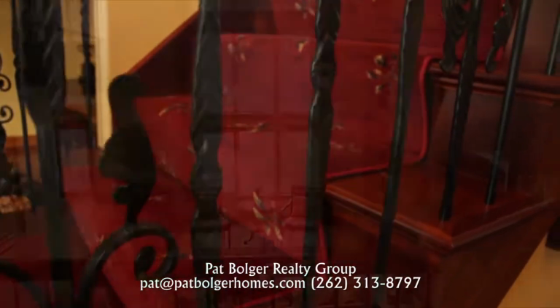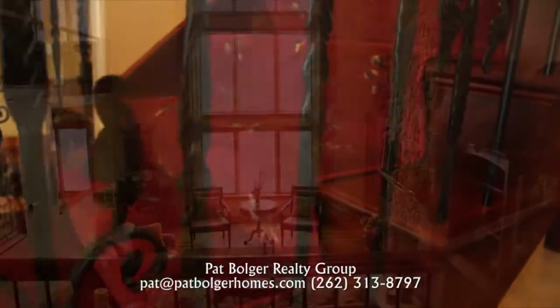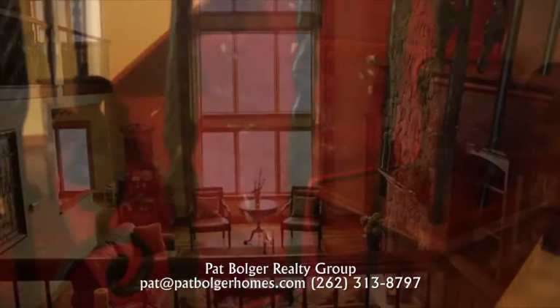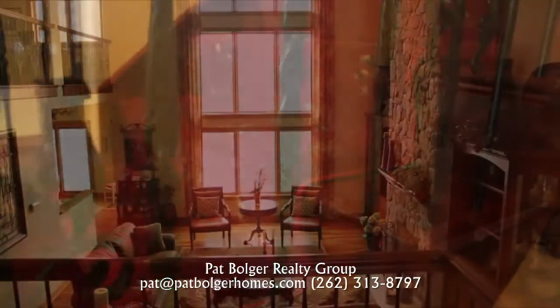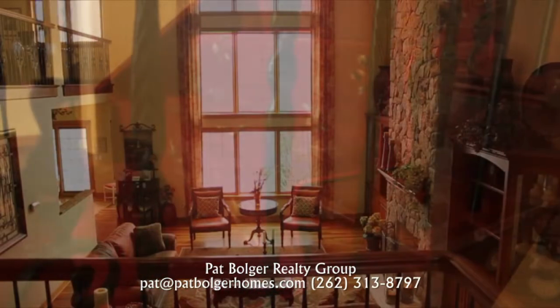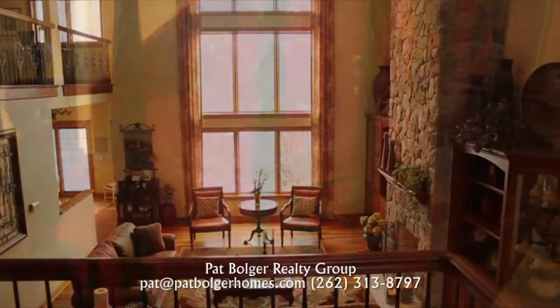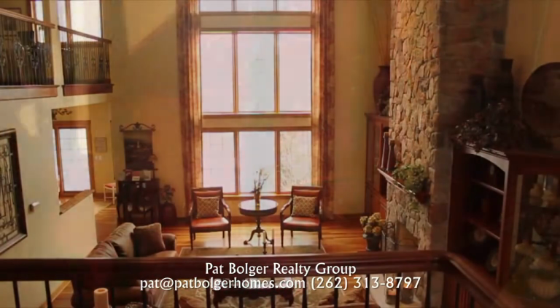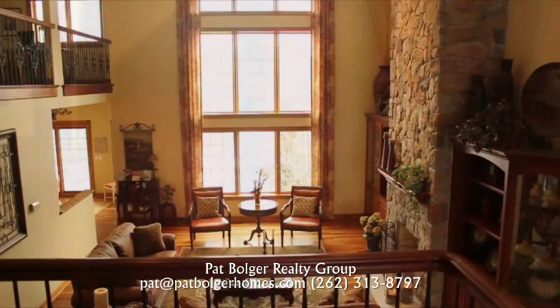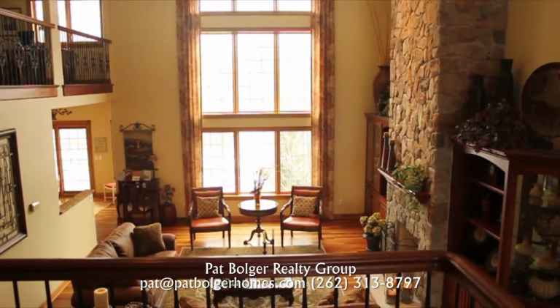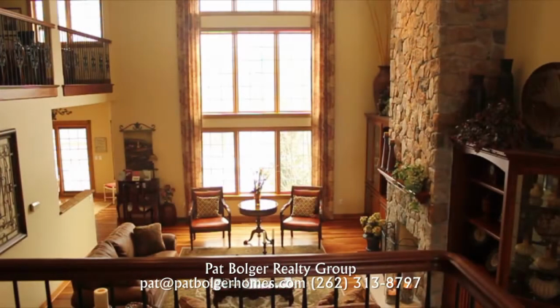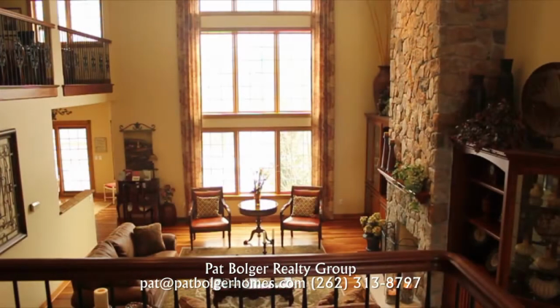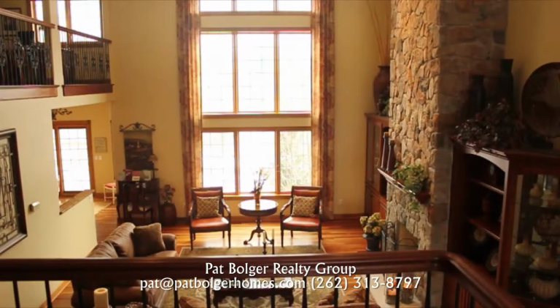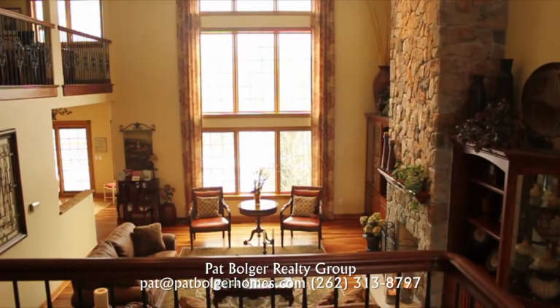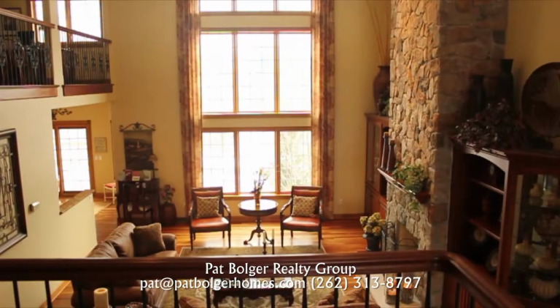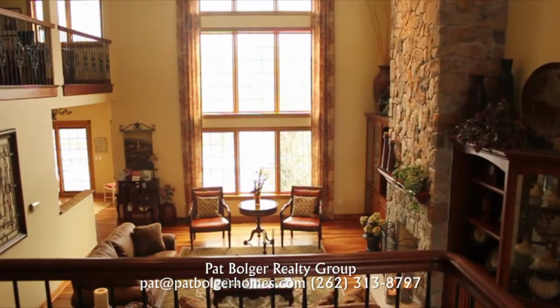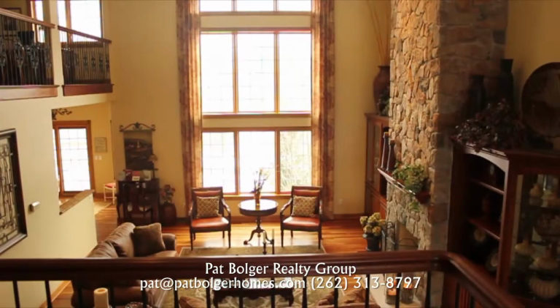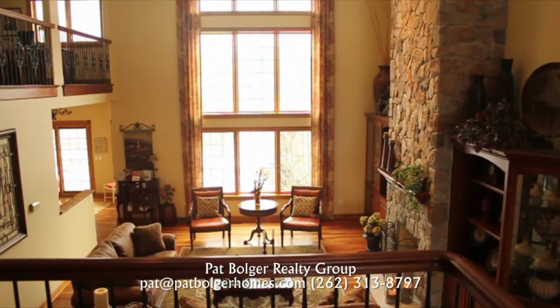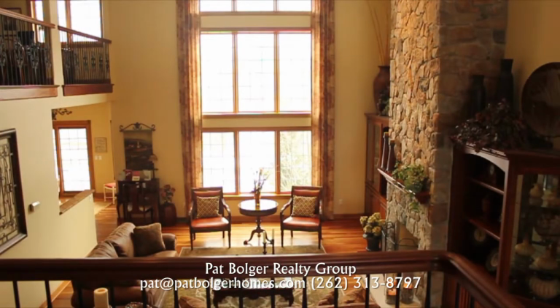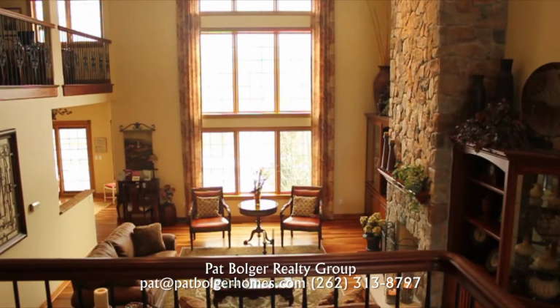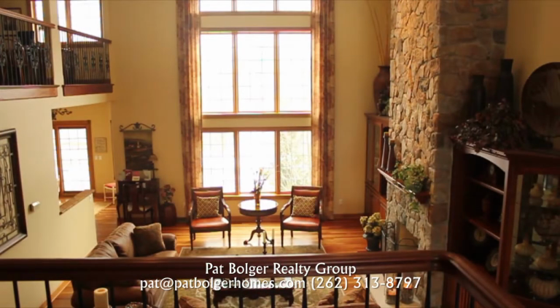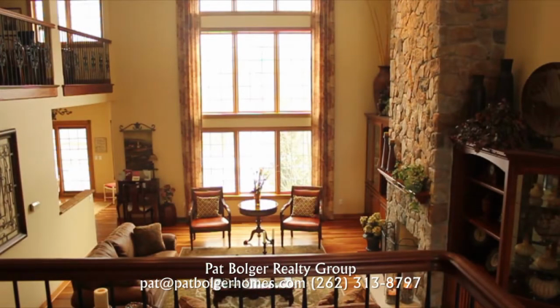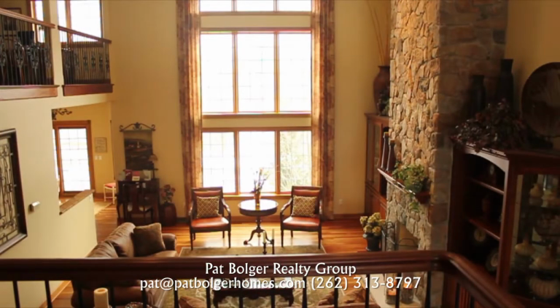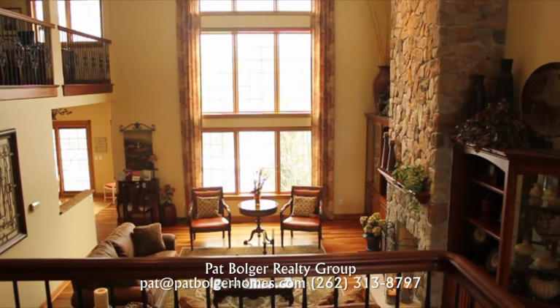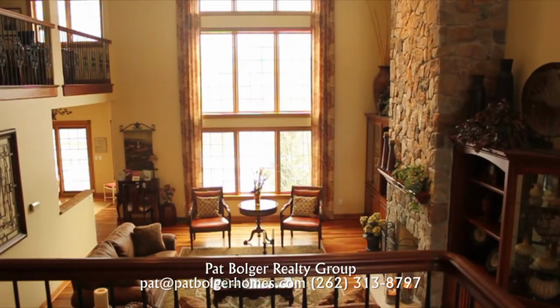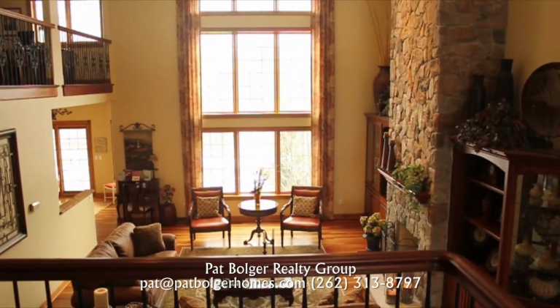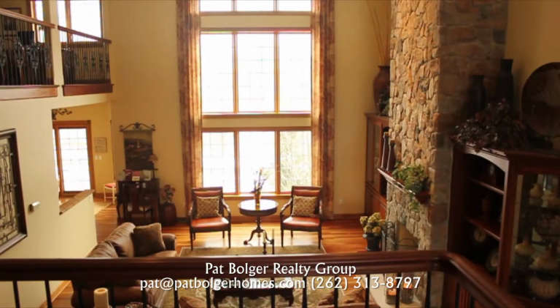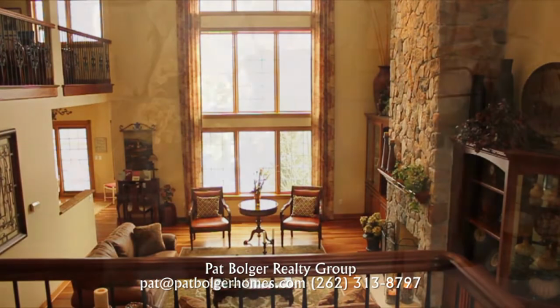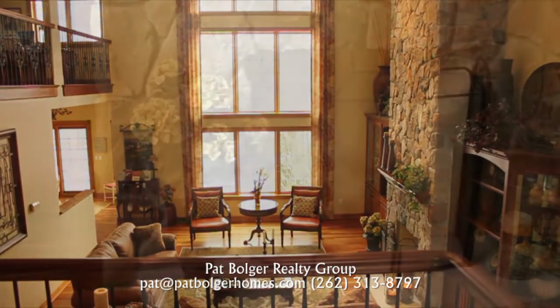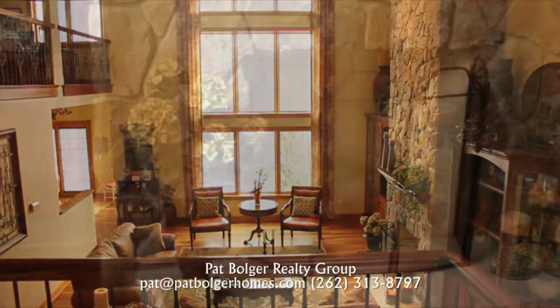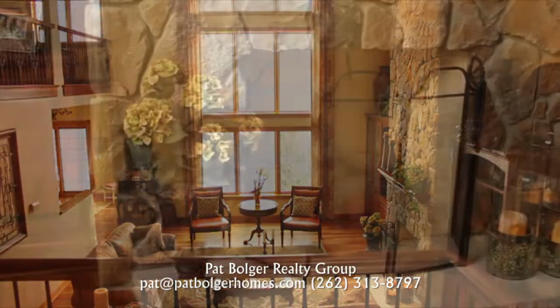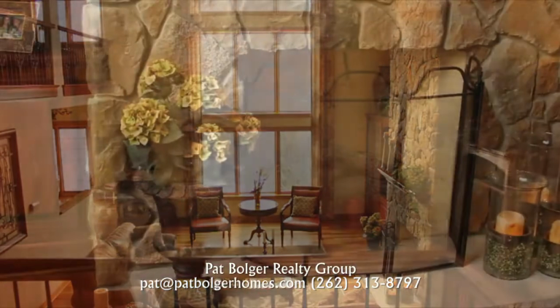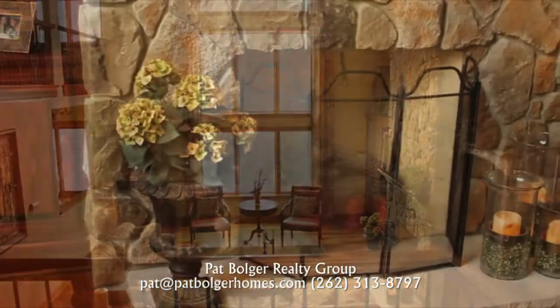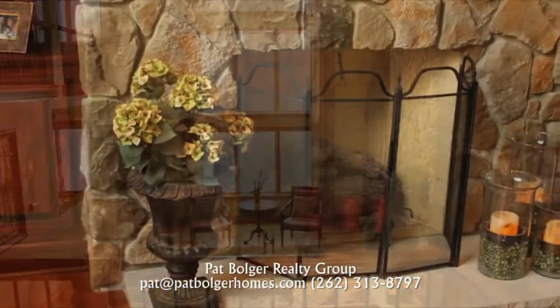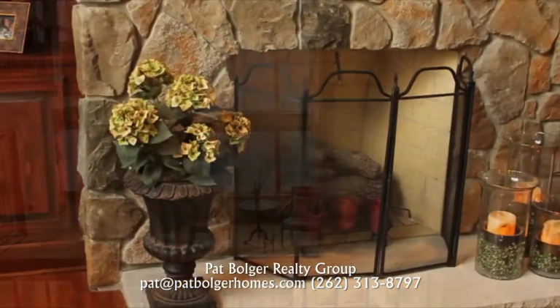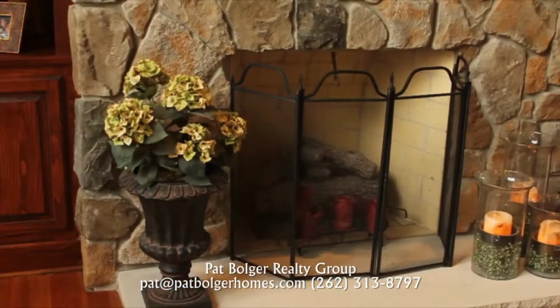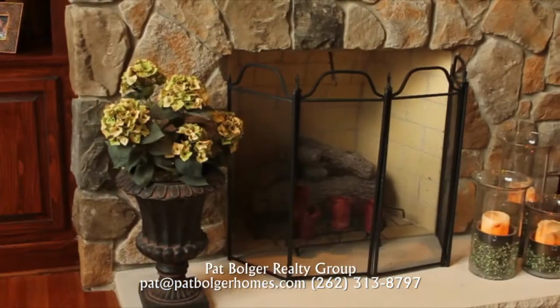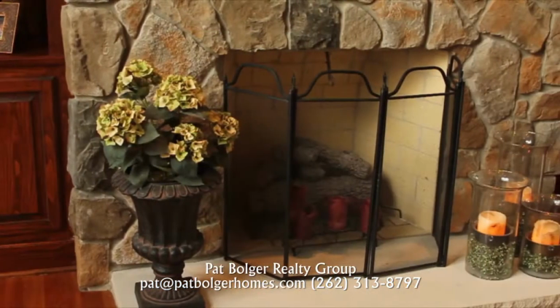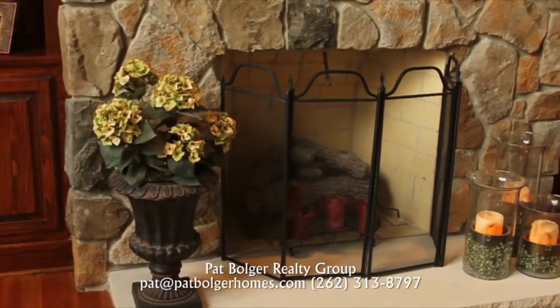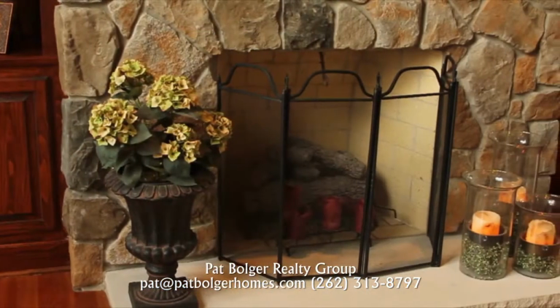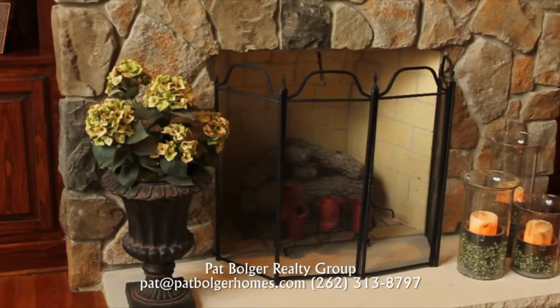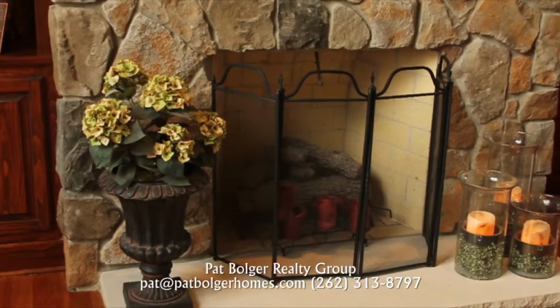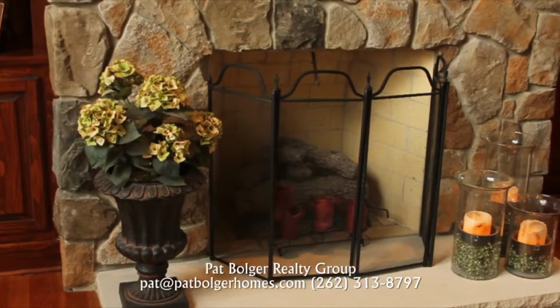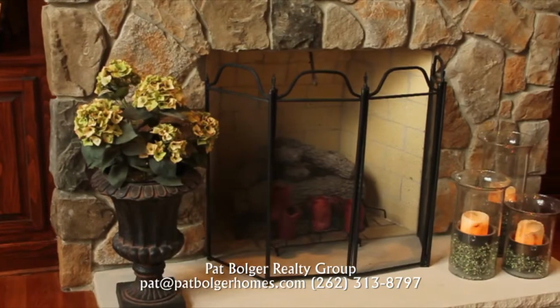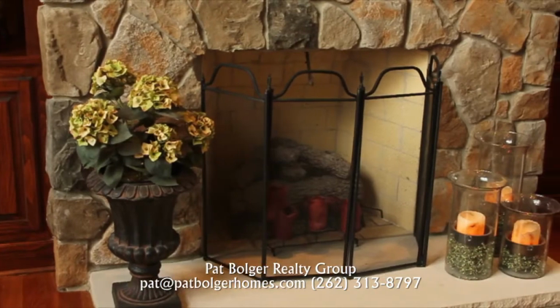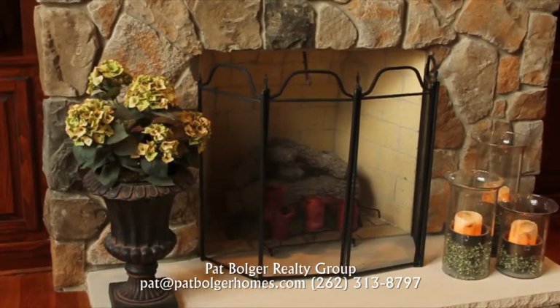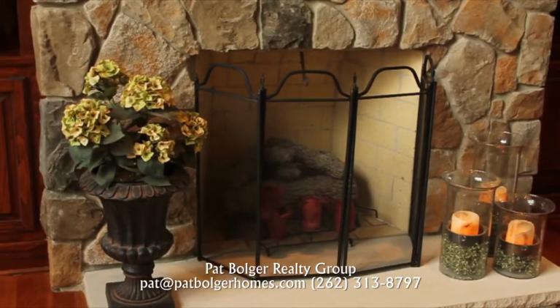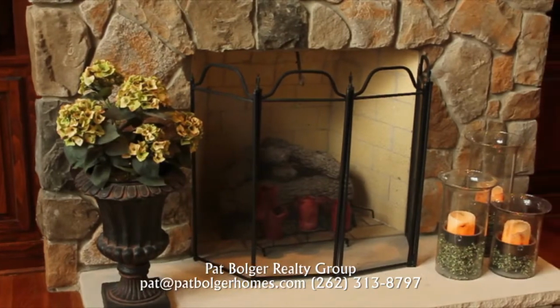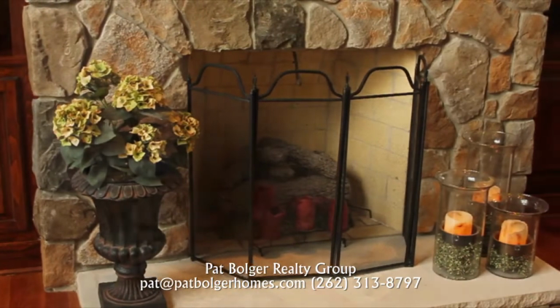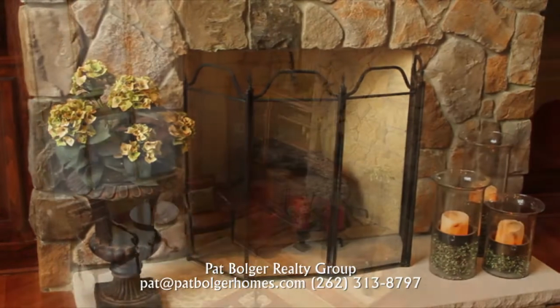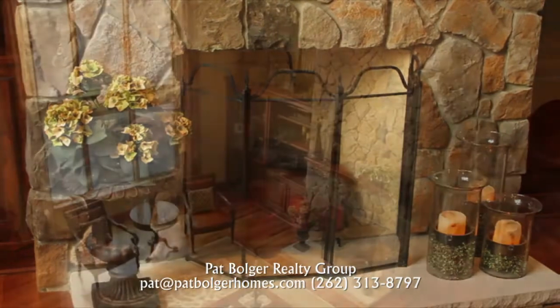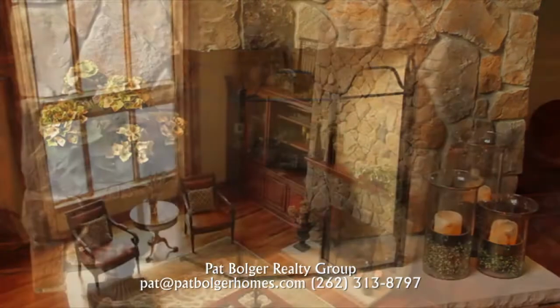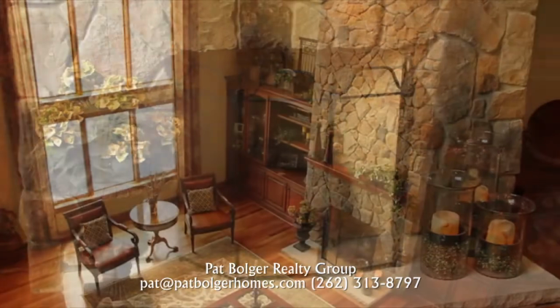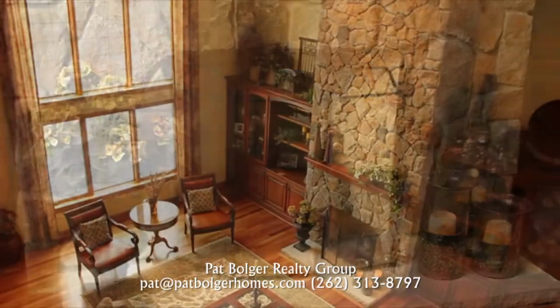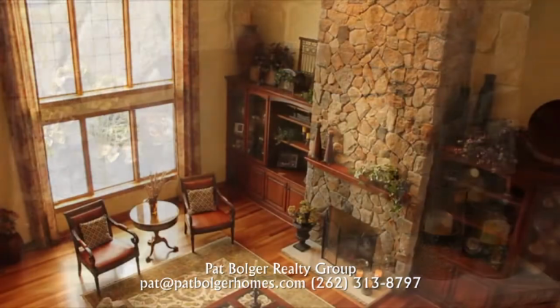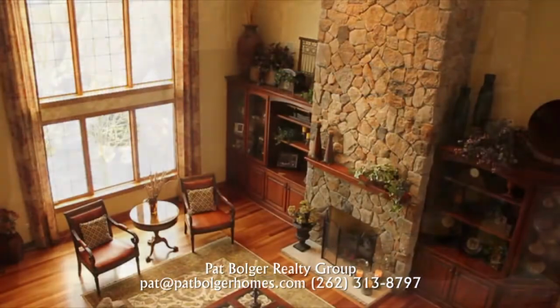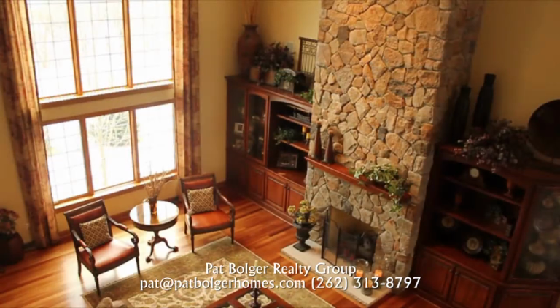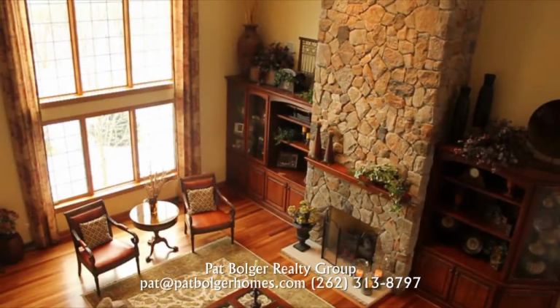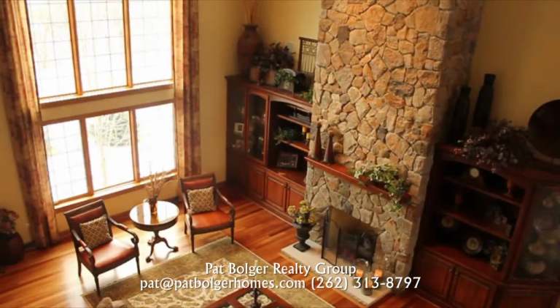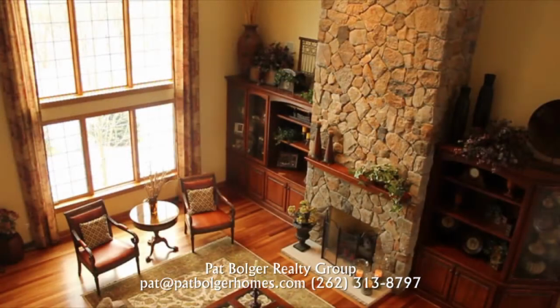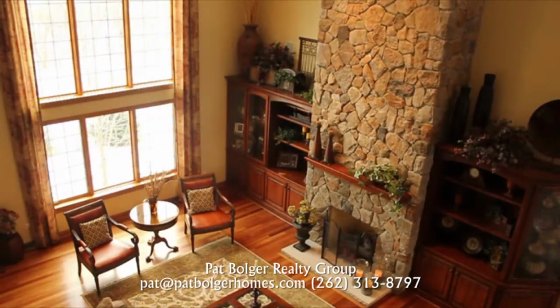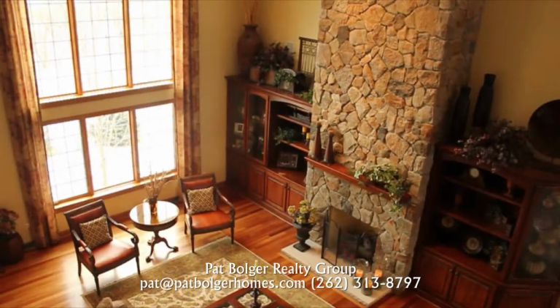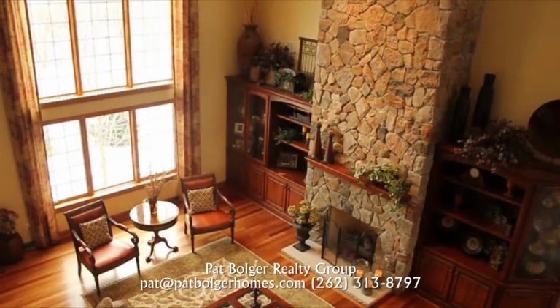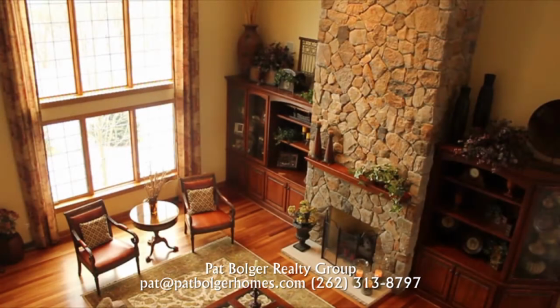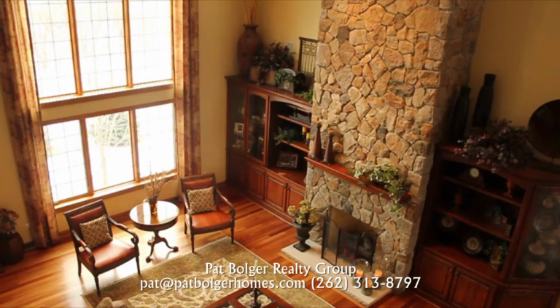The living room is bathed in natural sunlight, and a two-story stone fireplace adds warmth.